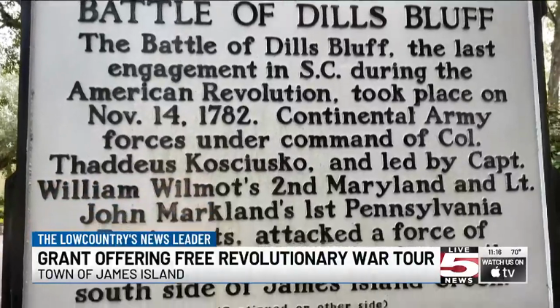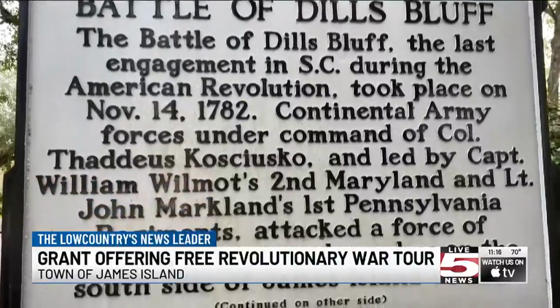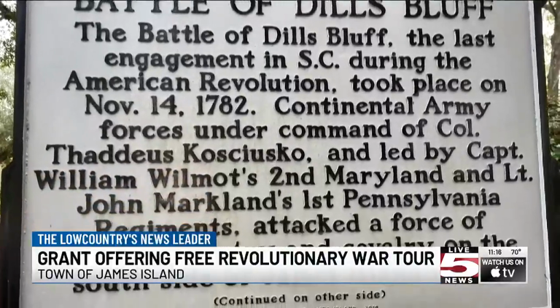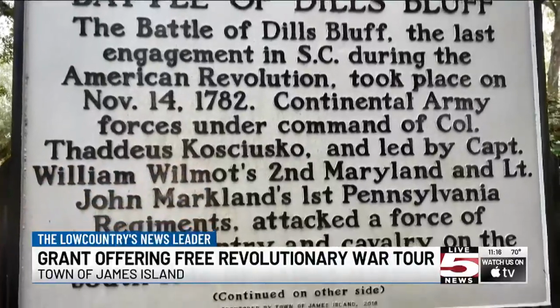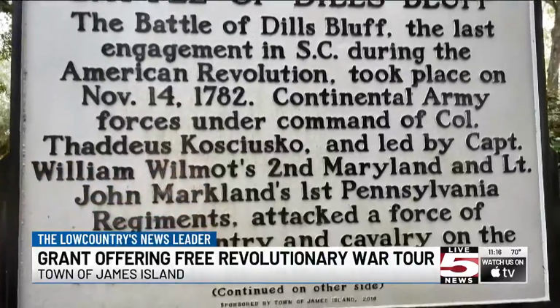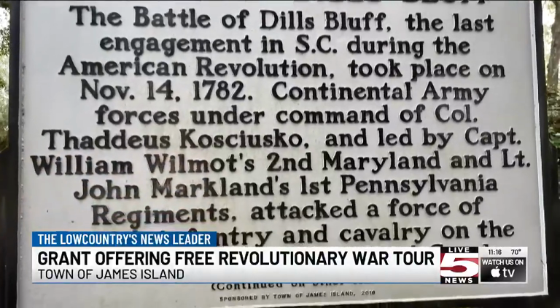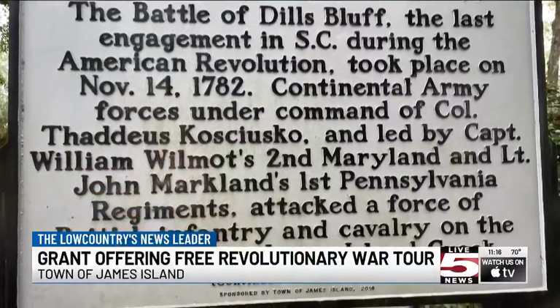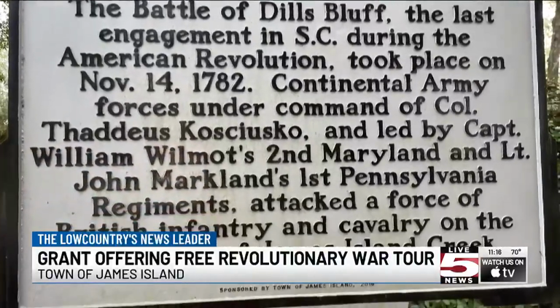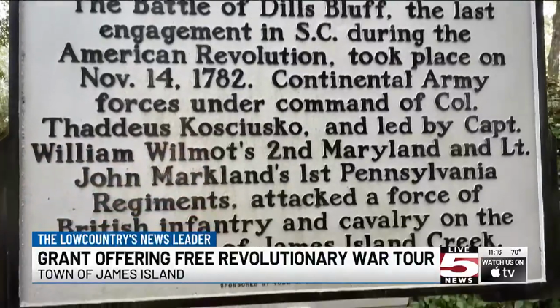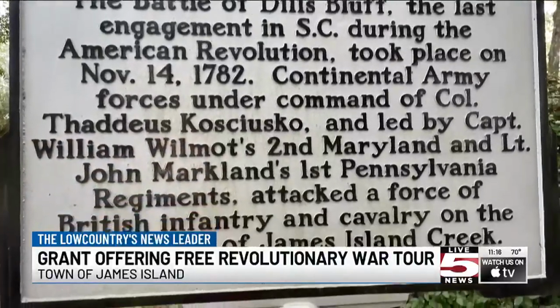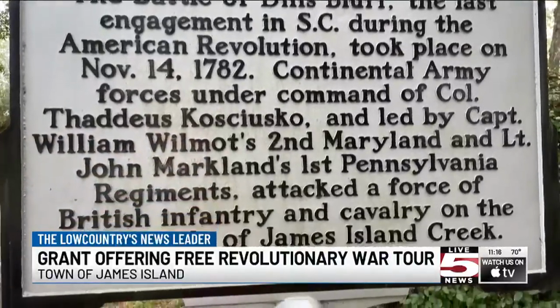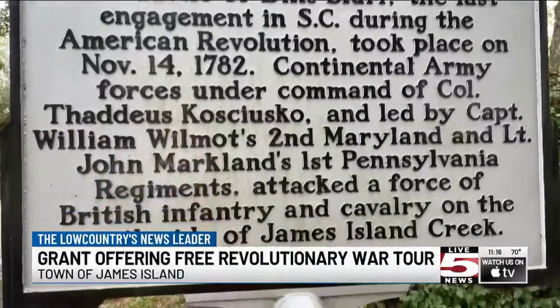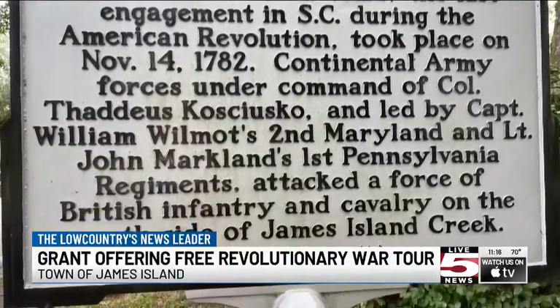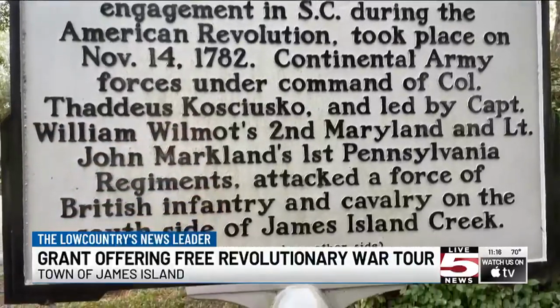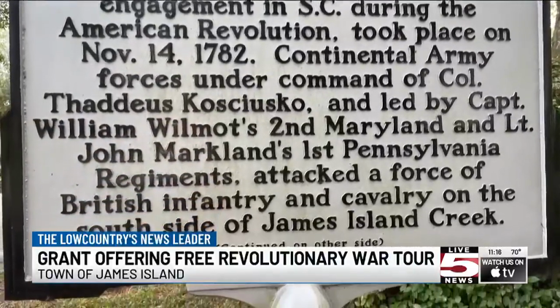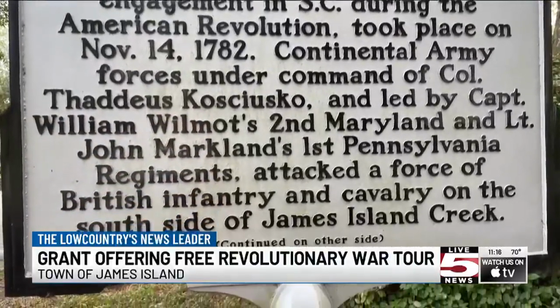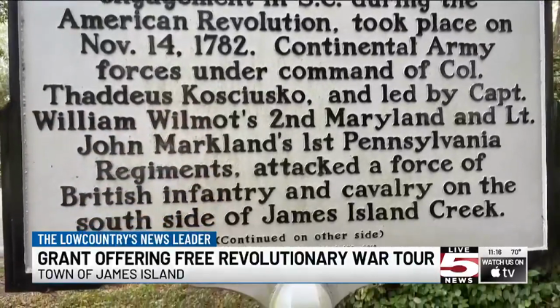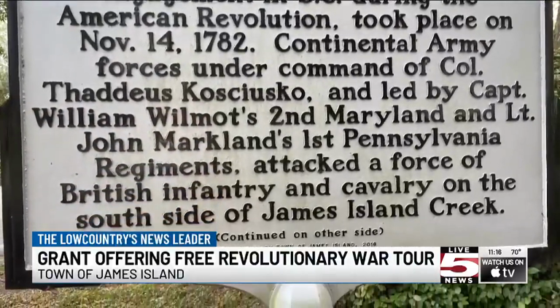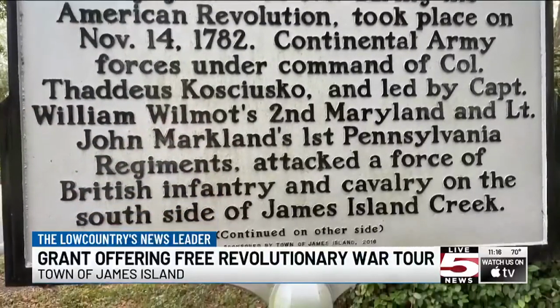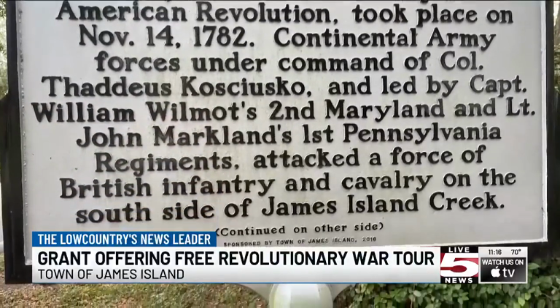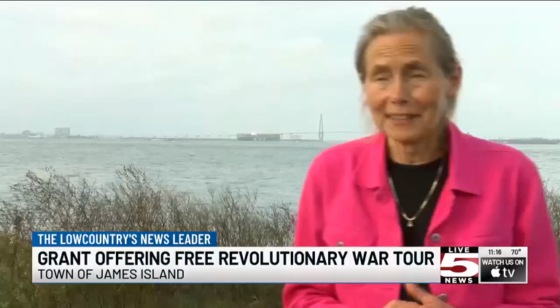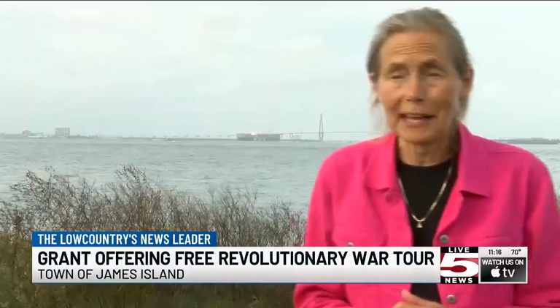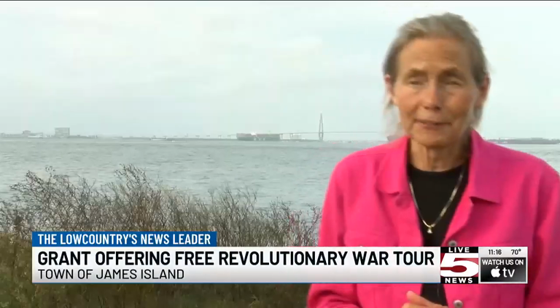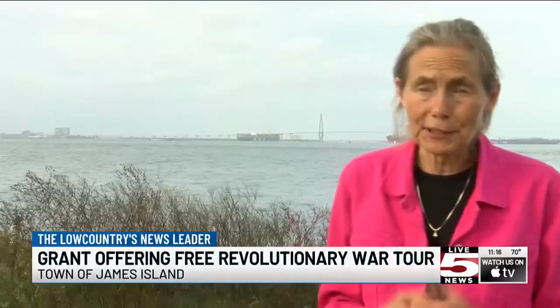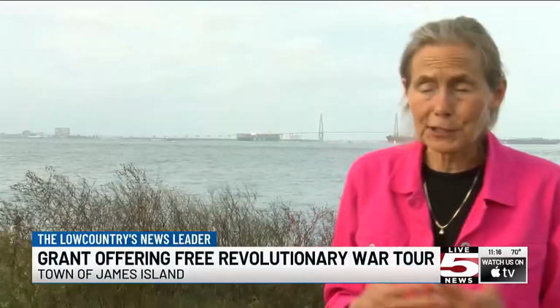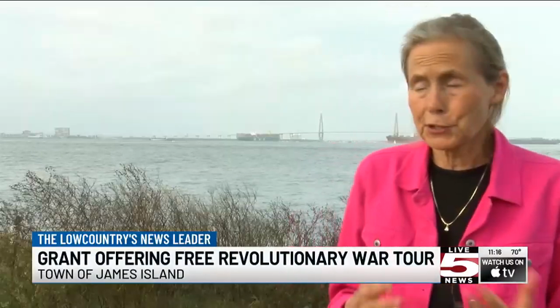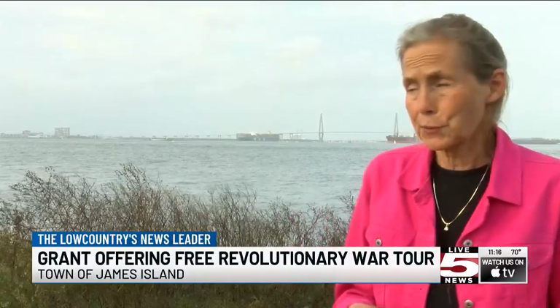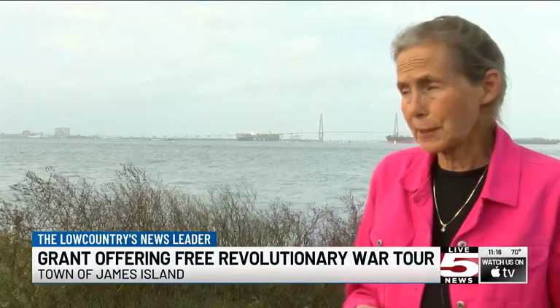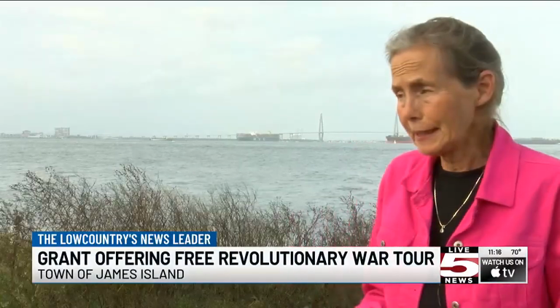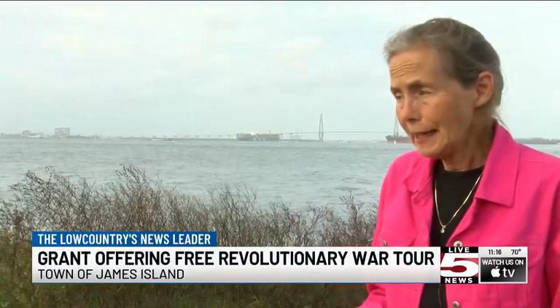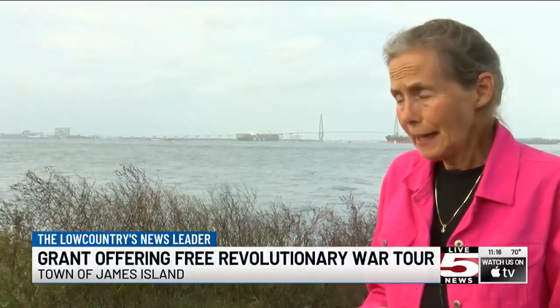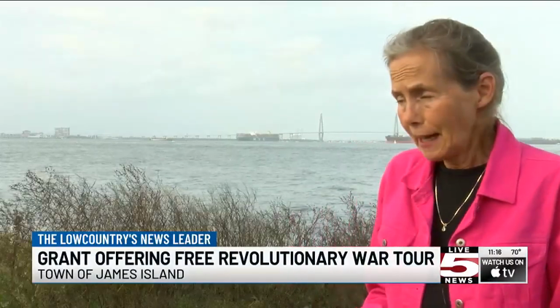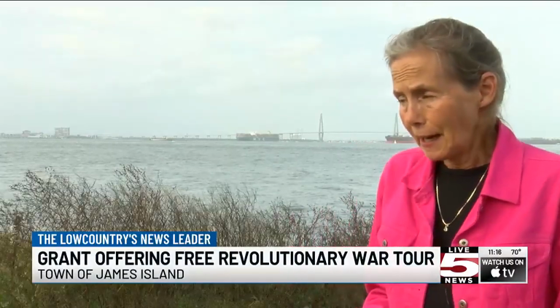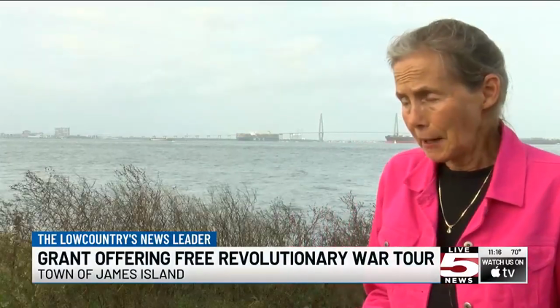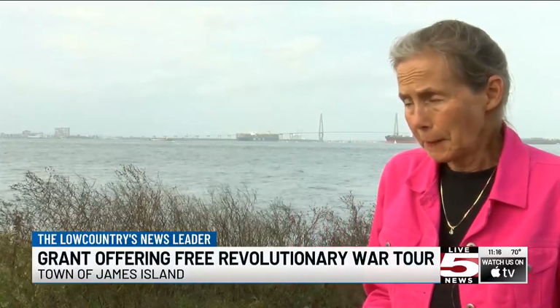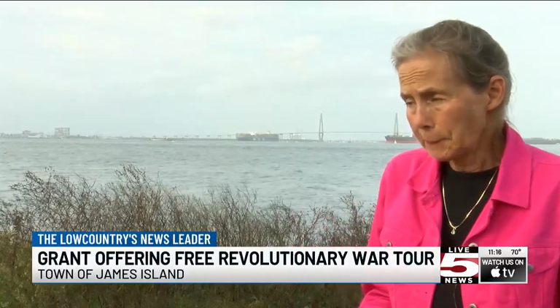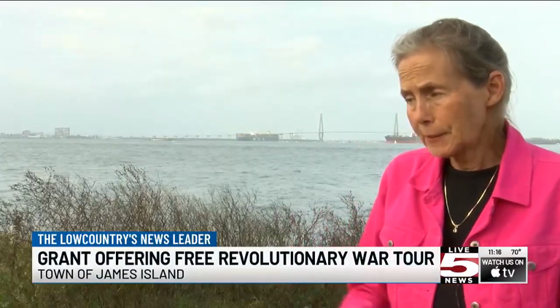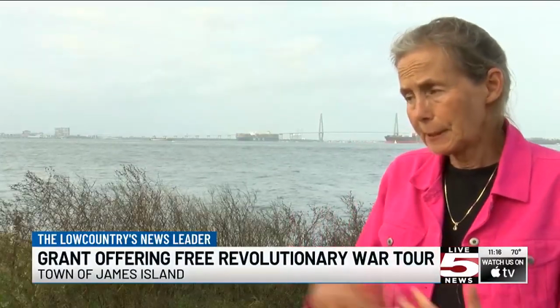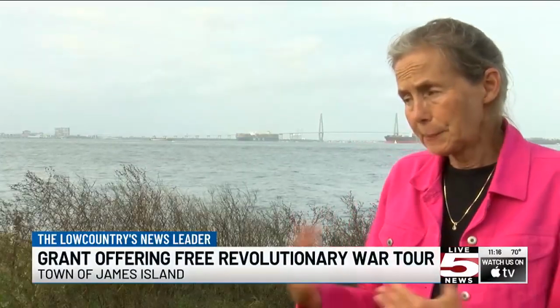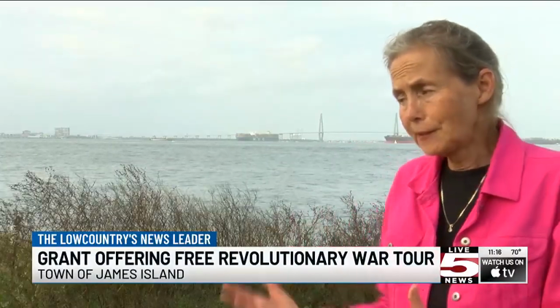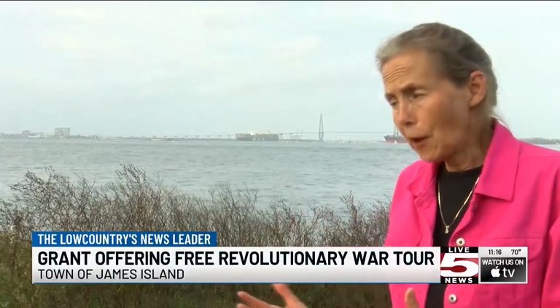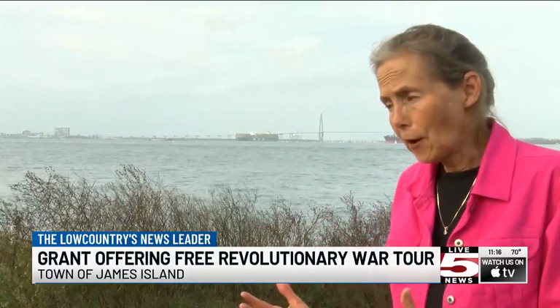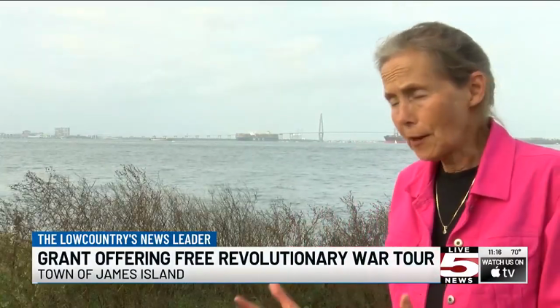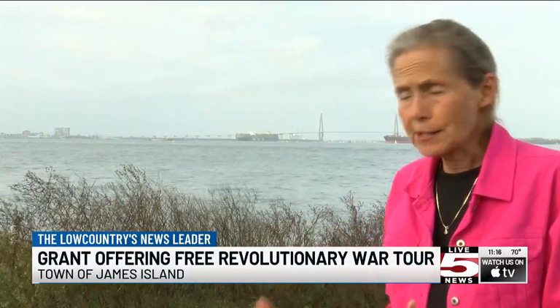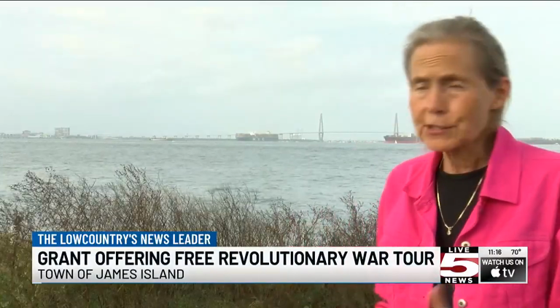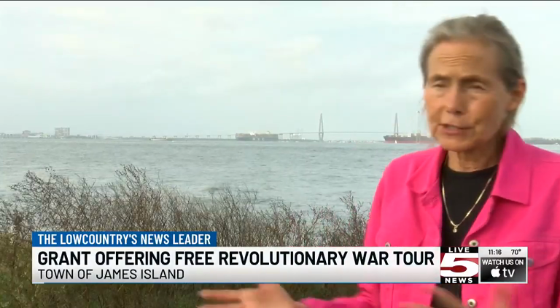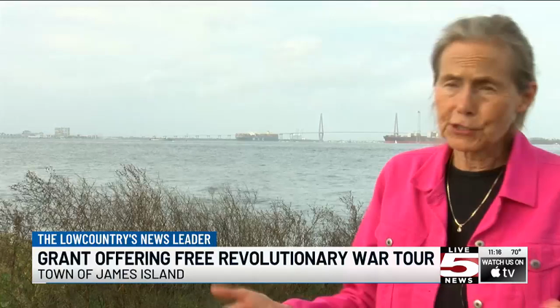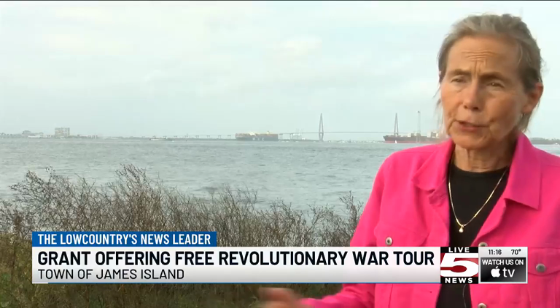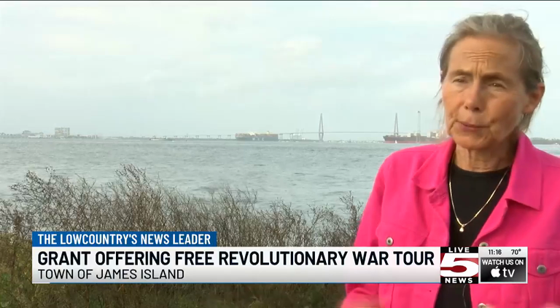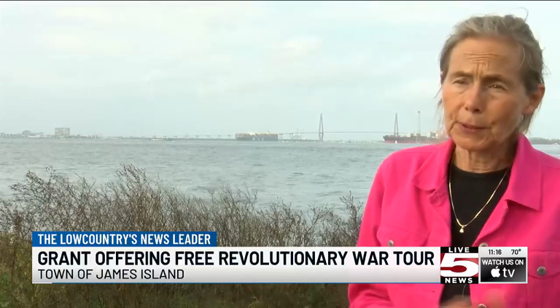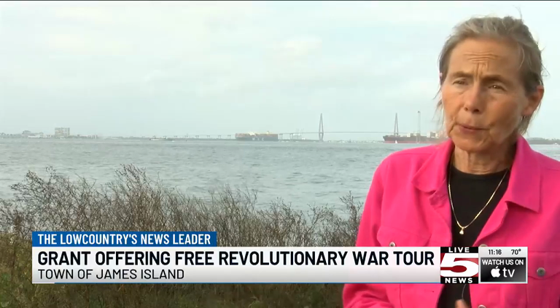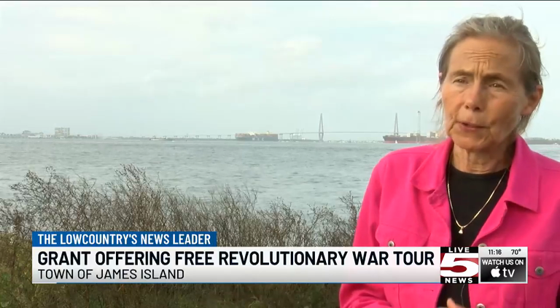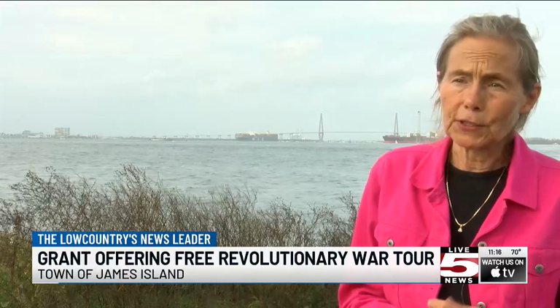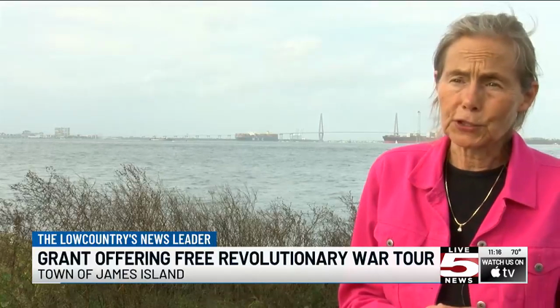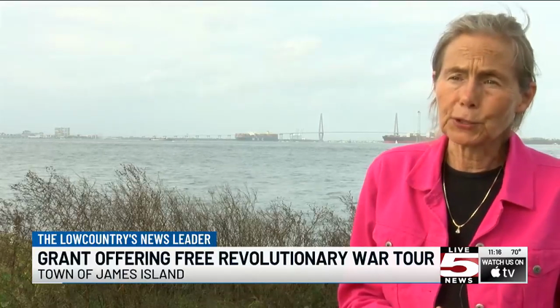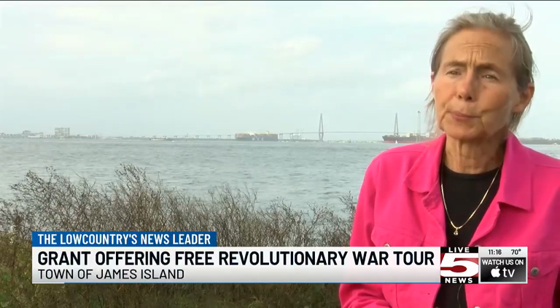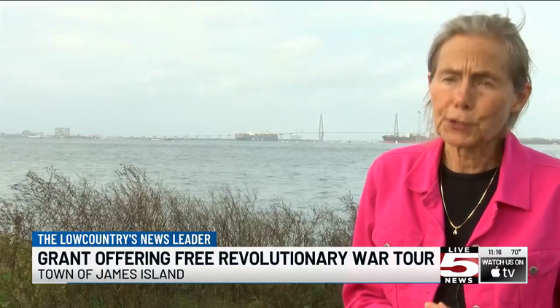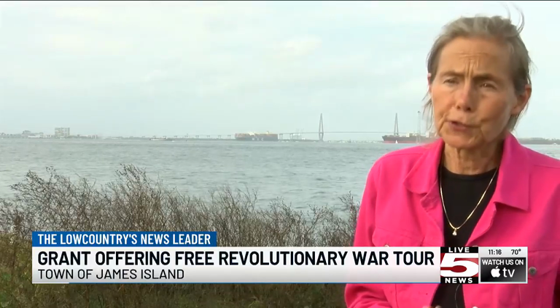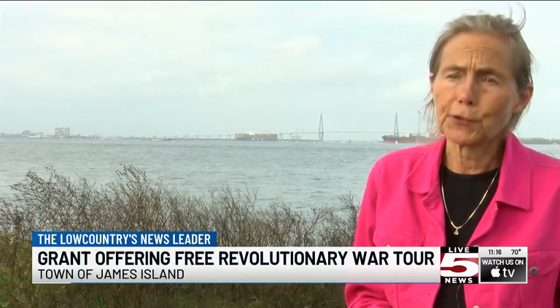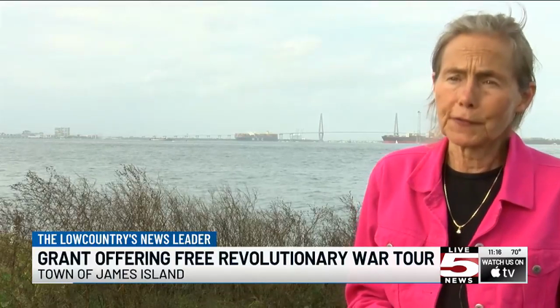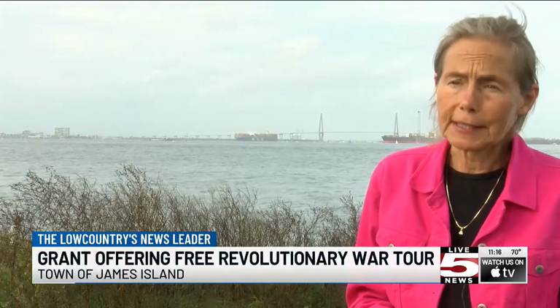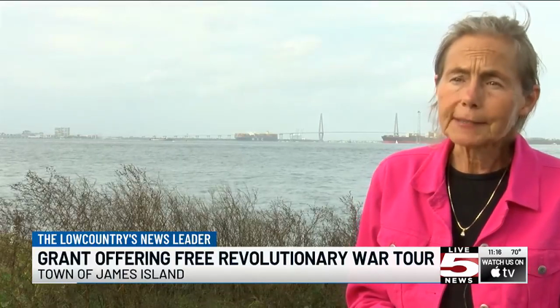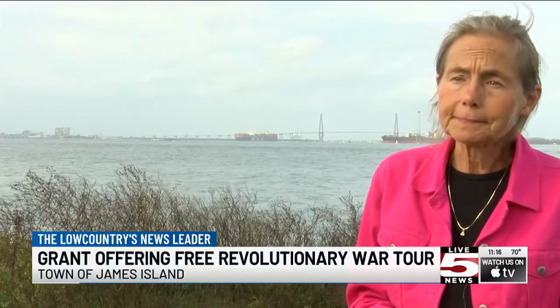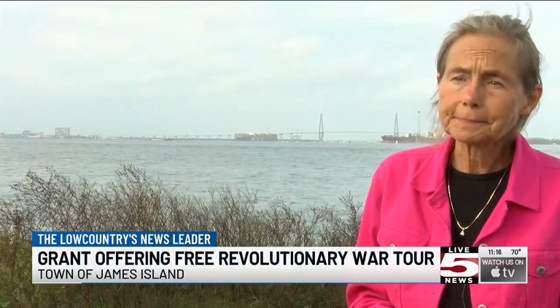A lot of folks don't know about it, and a lot of history can be lost, so we want to preserve it.